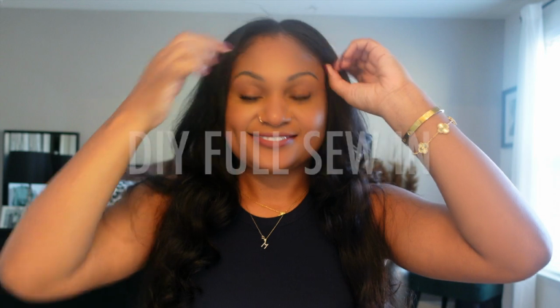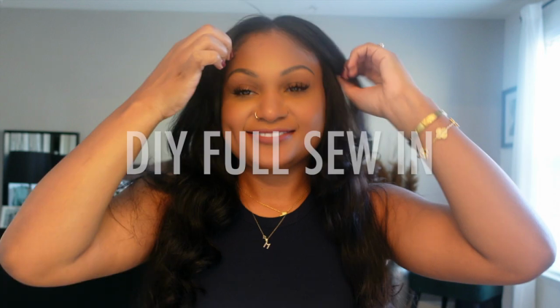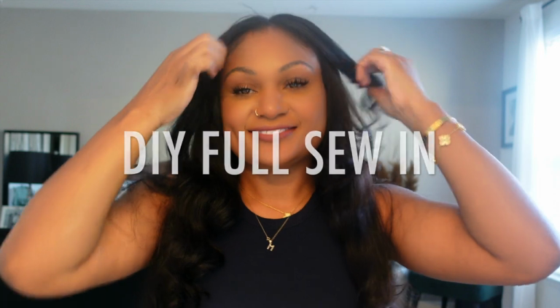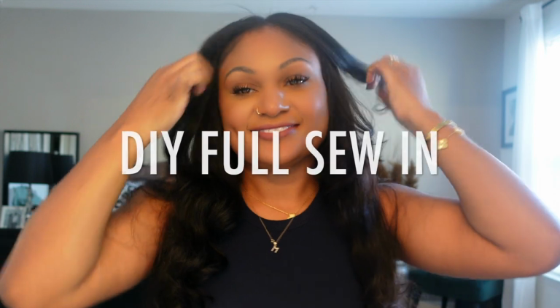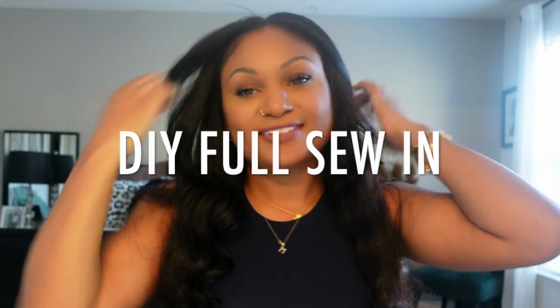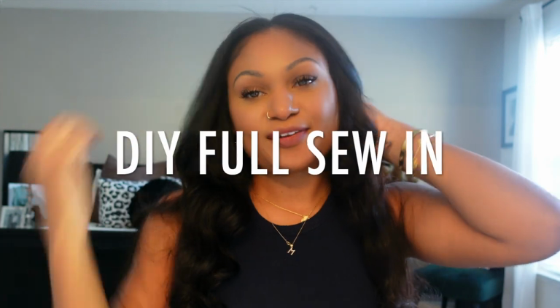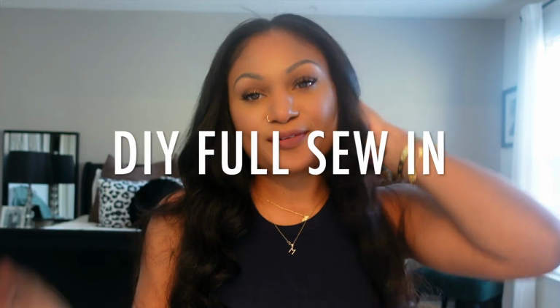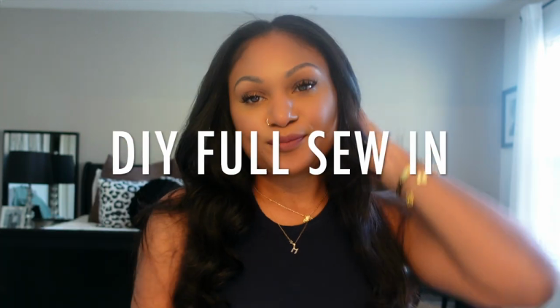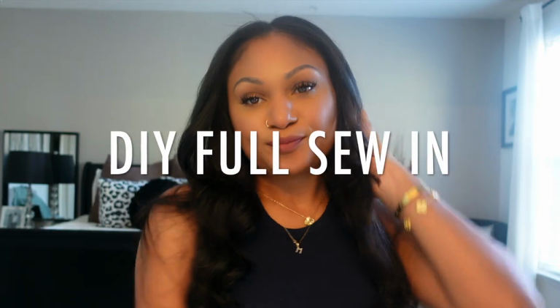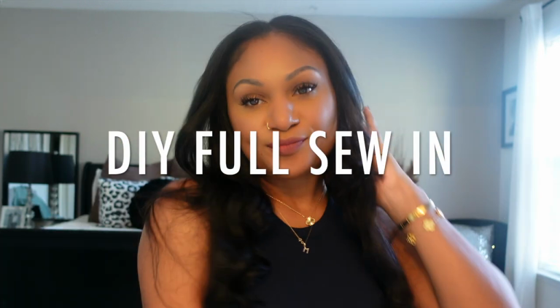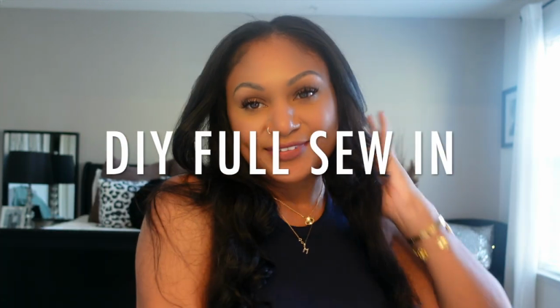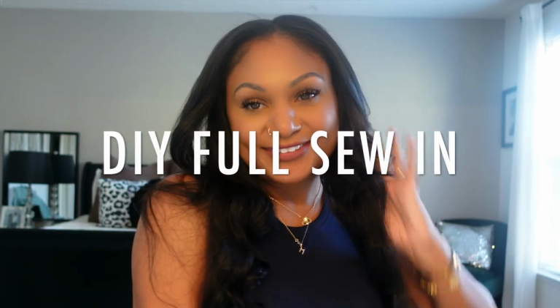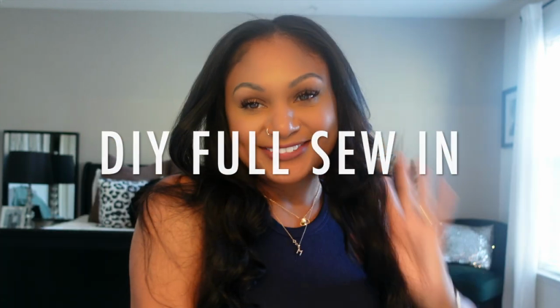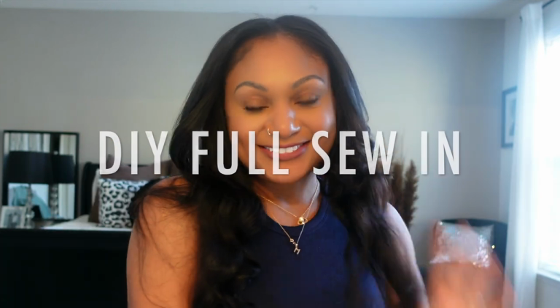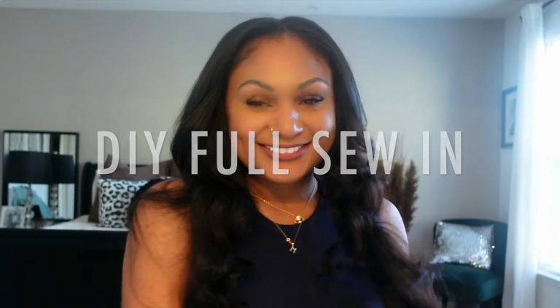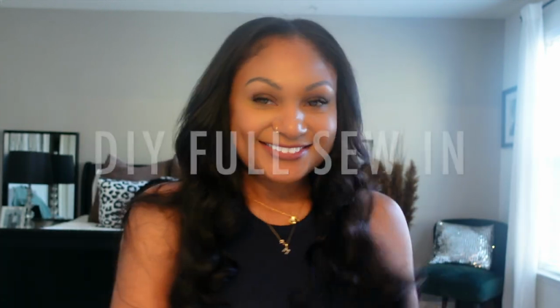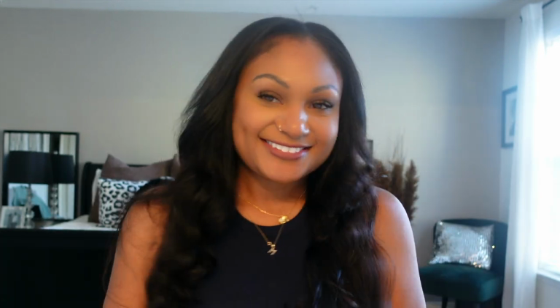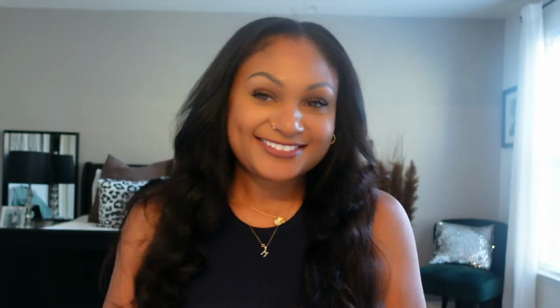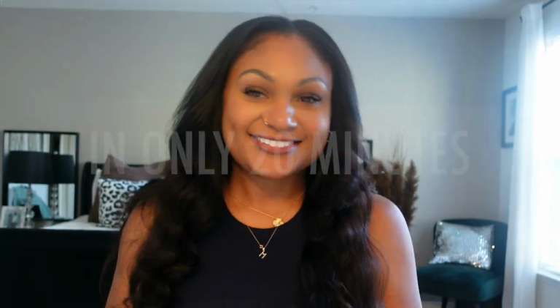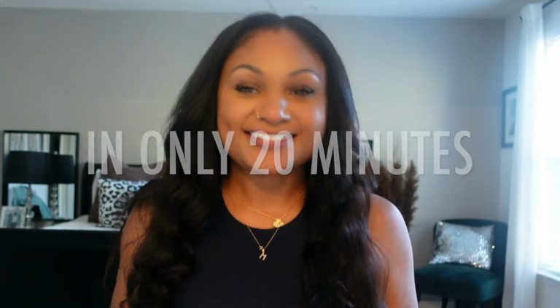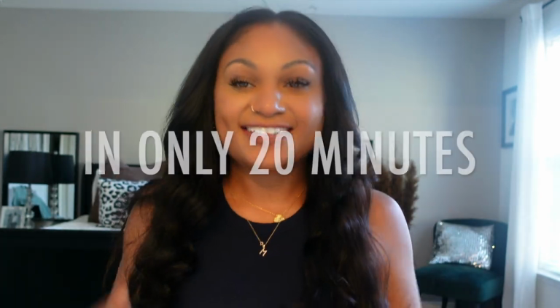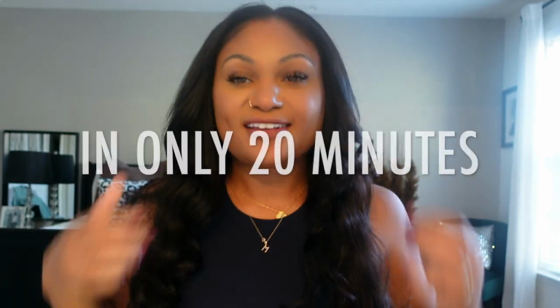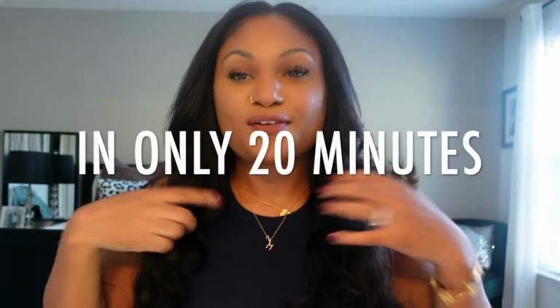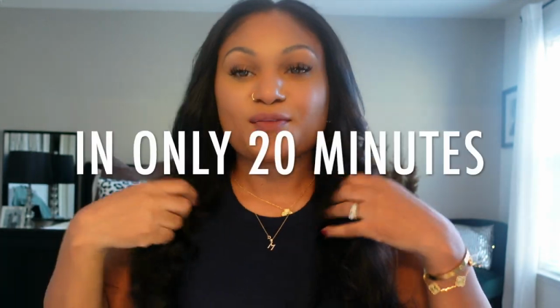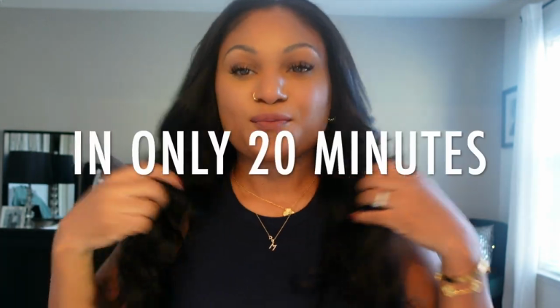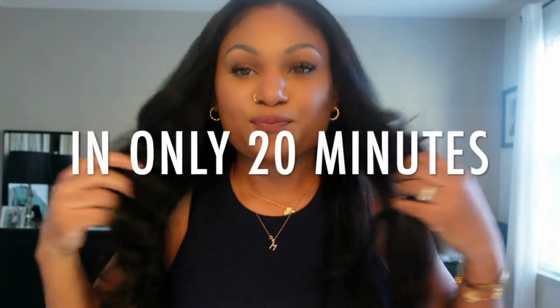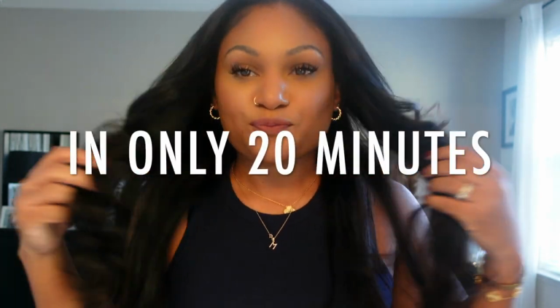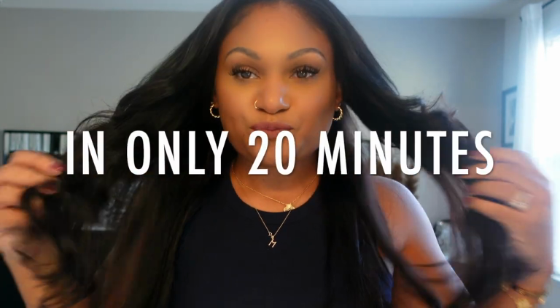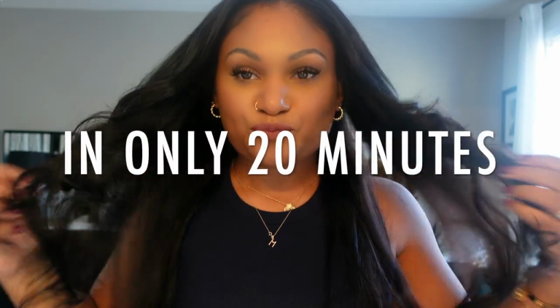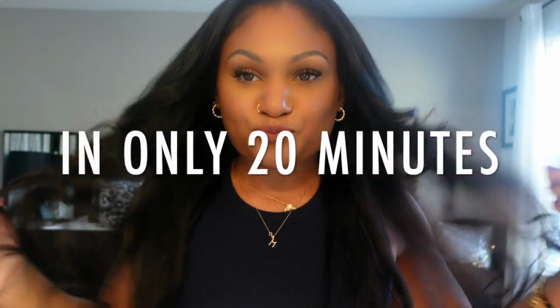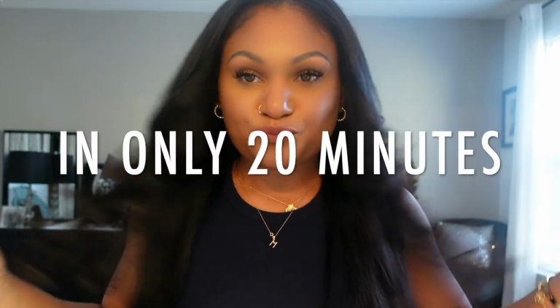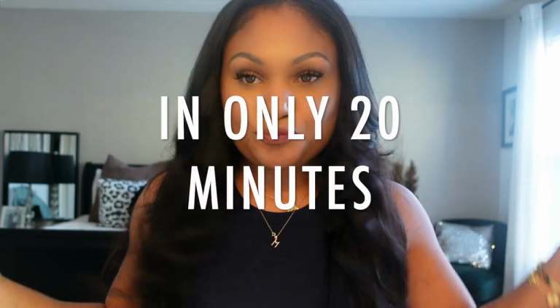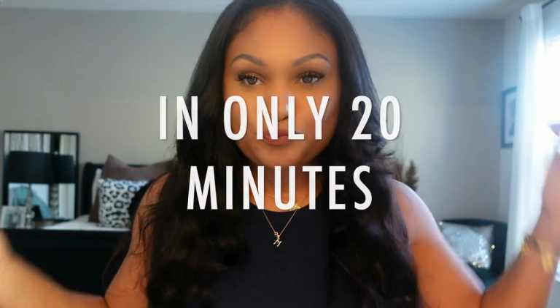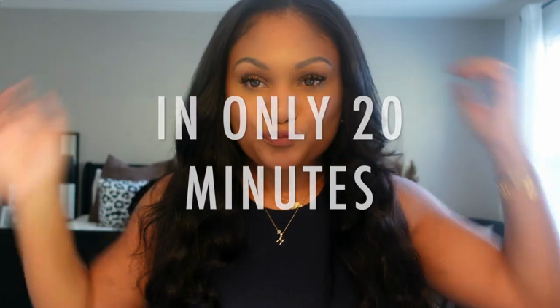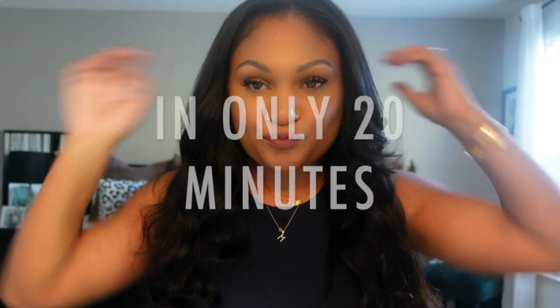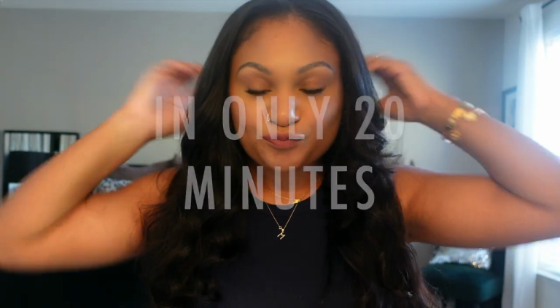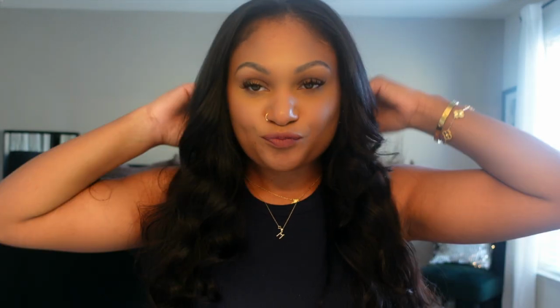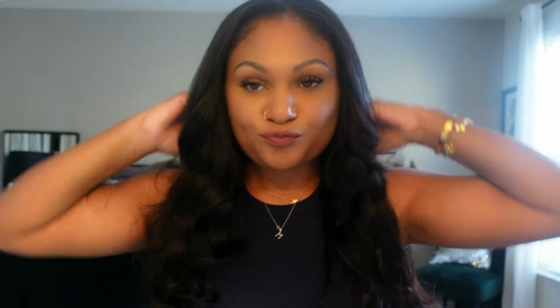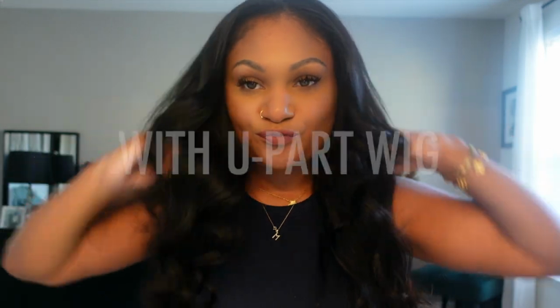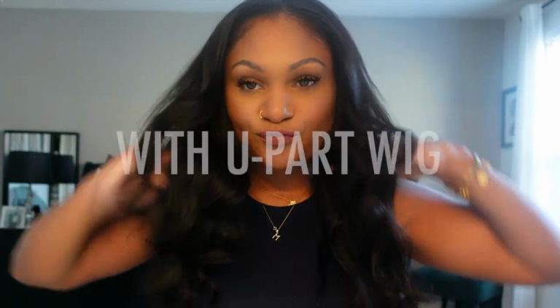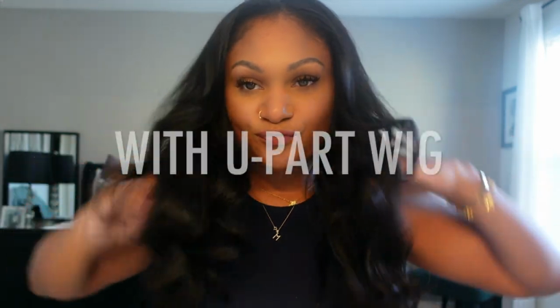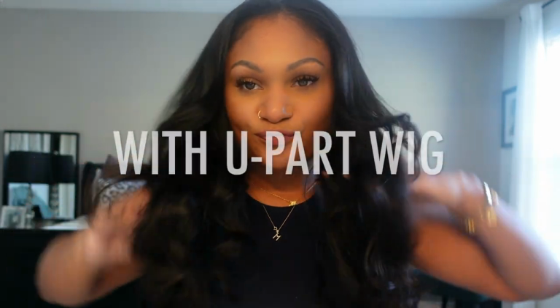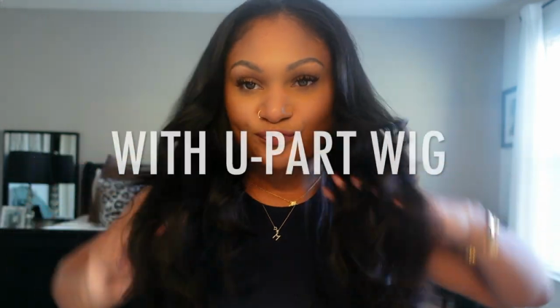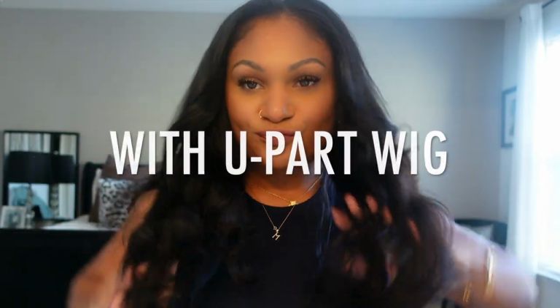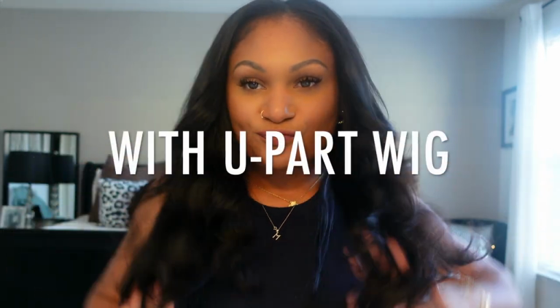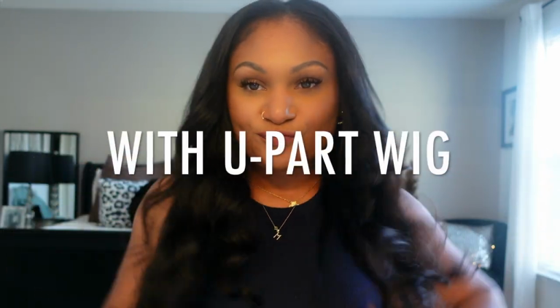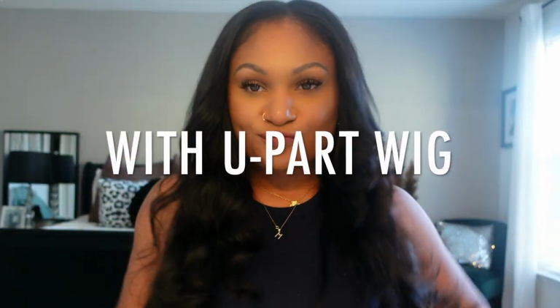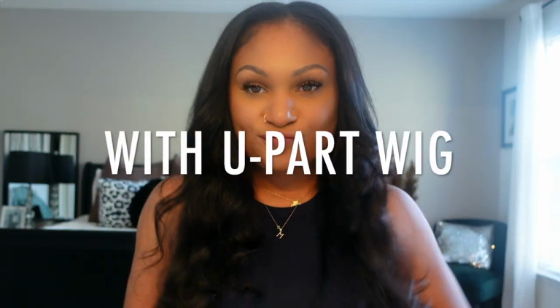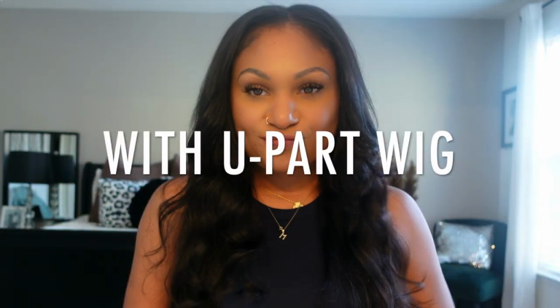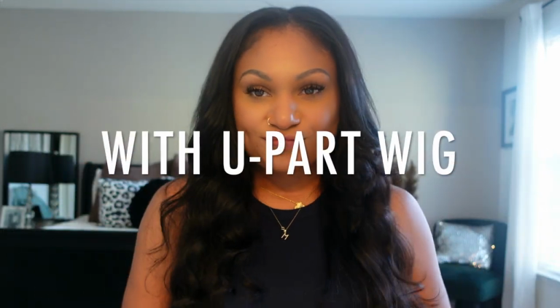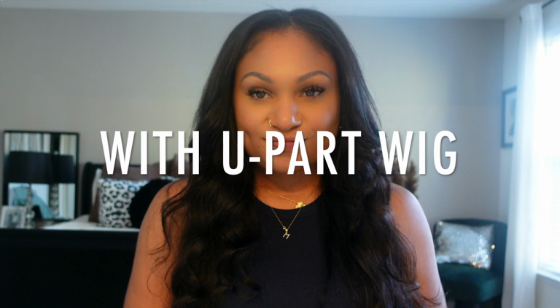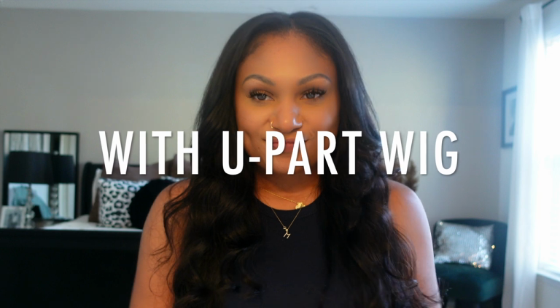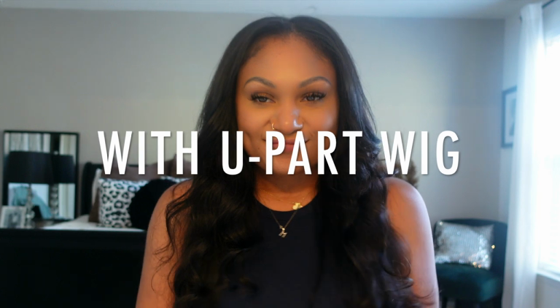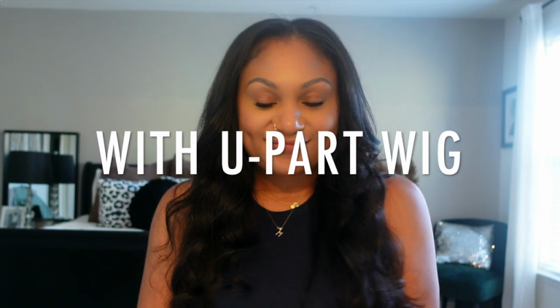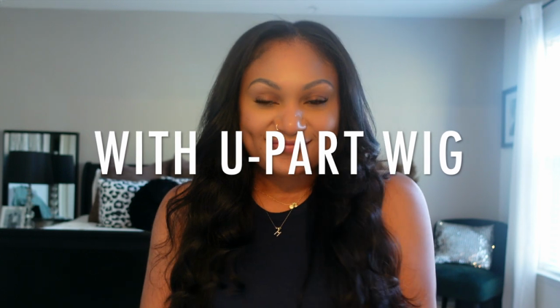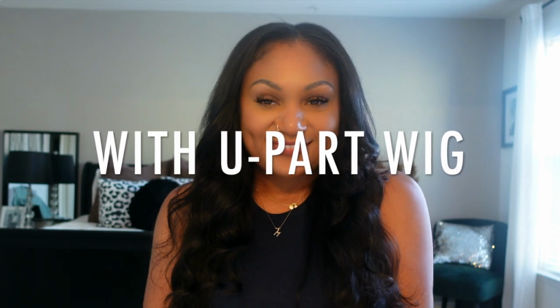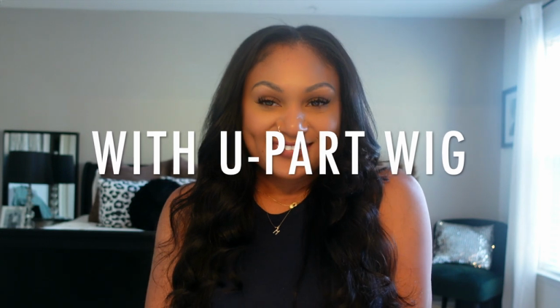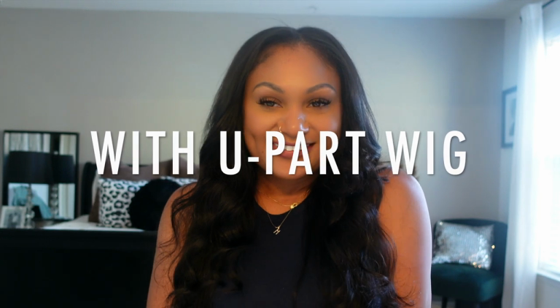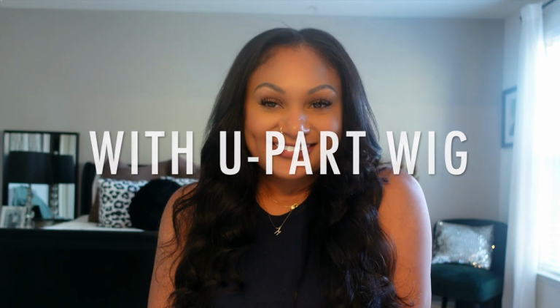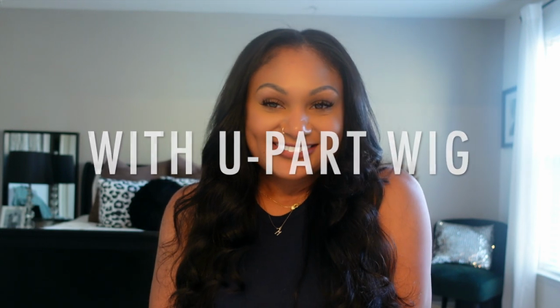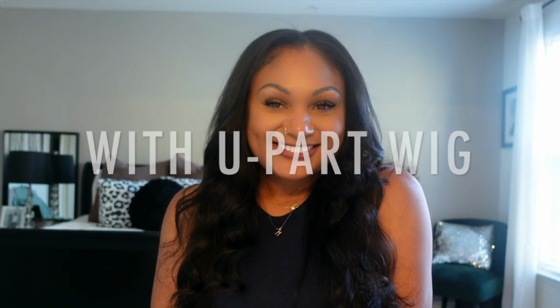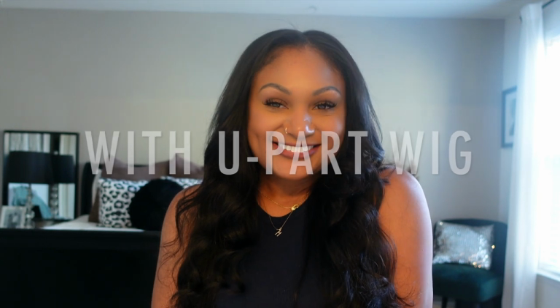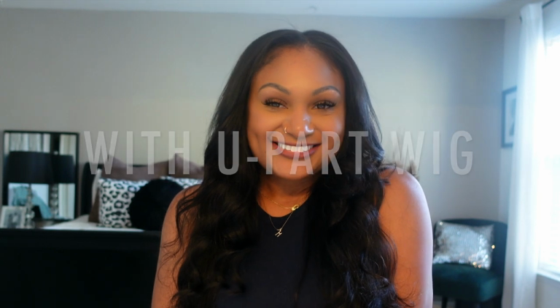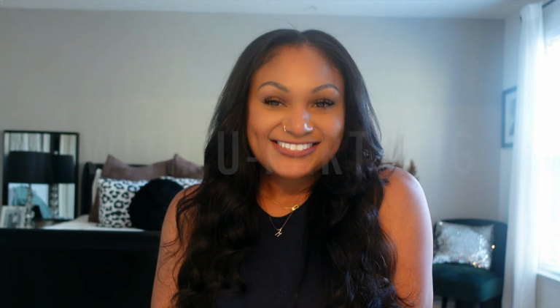I'm Shaka Starks and welcome to my channel. In this video I'm showing you how to do a DIY sew-in in 20 minutes using a U-part wig.